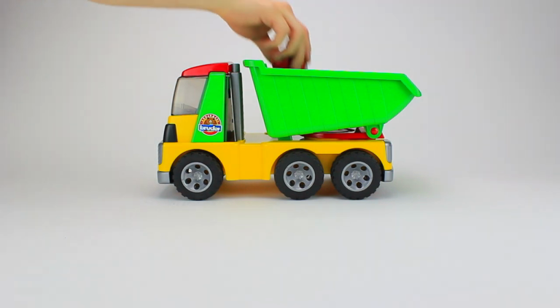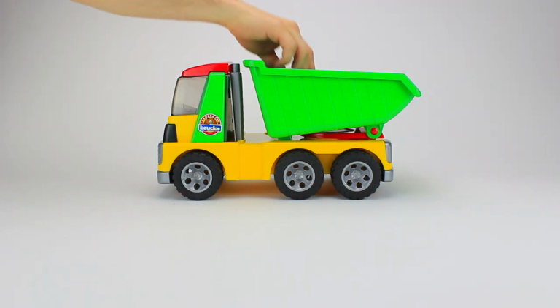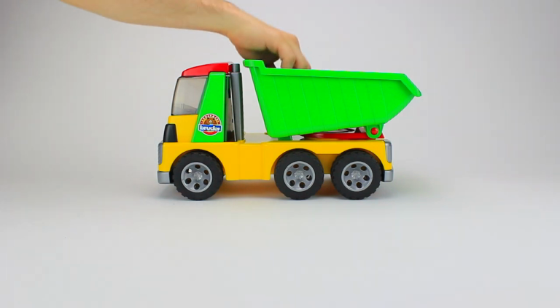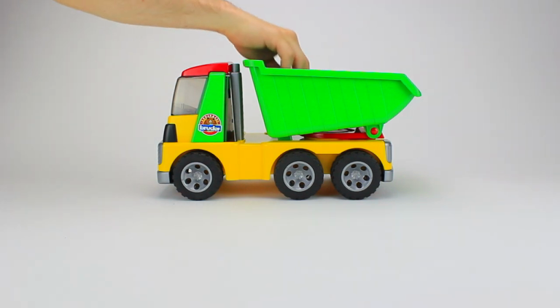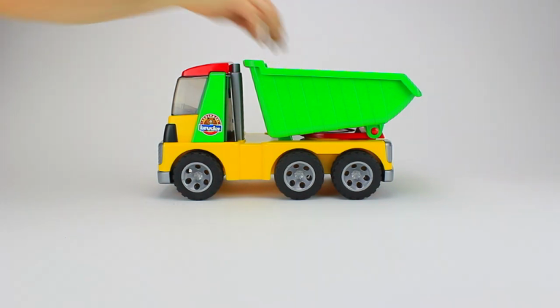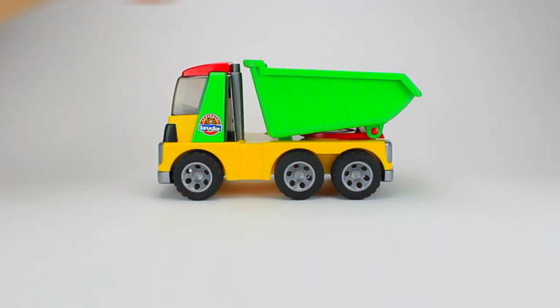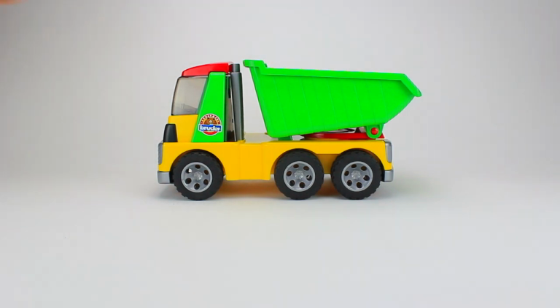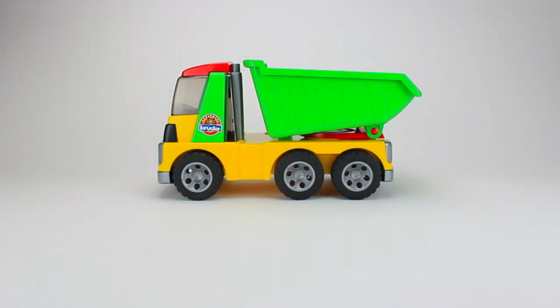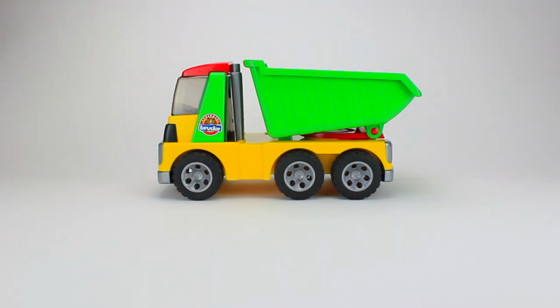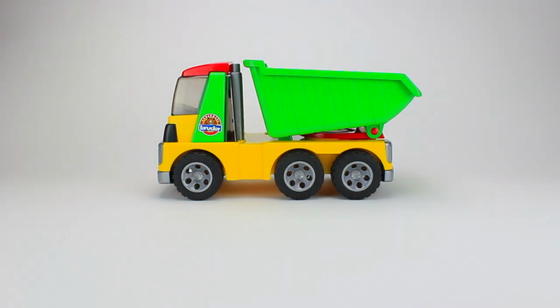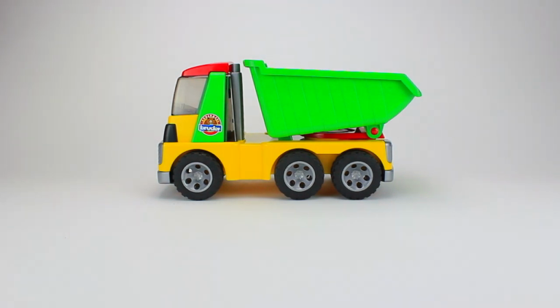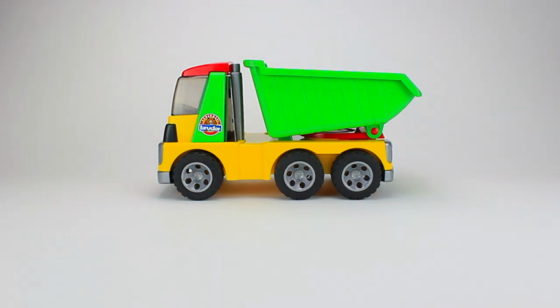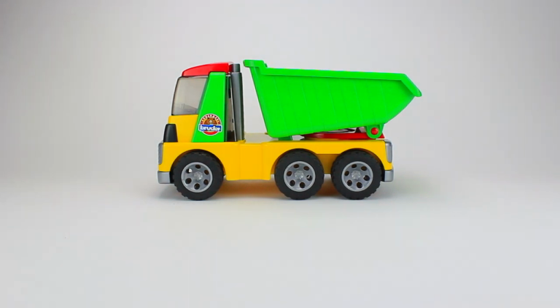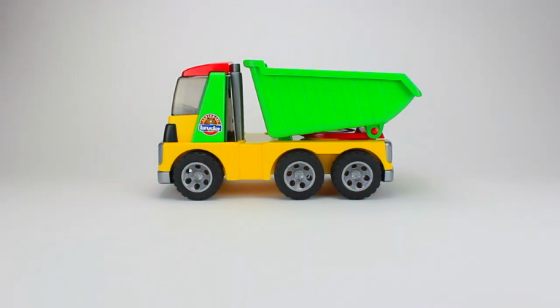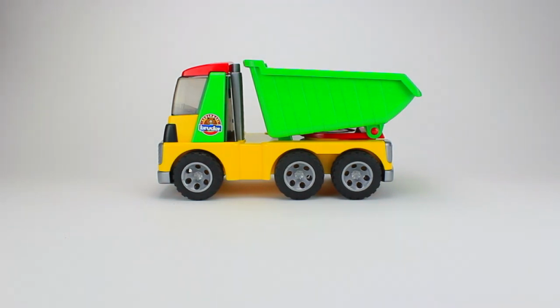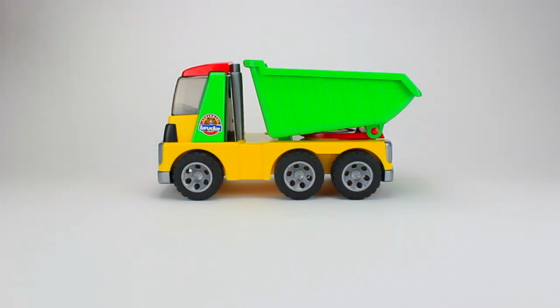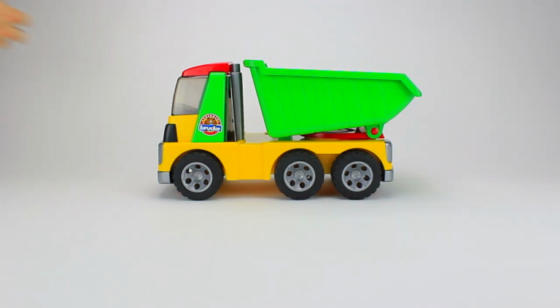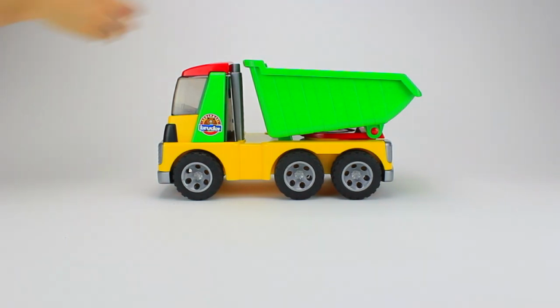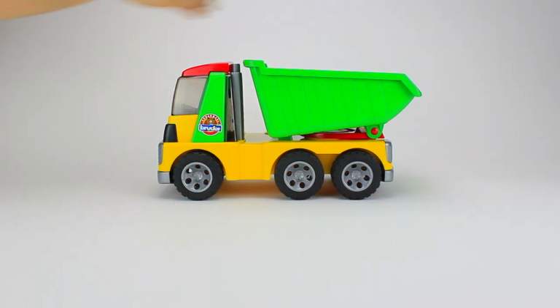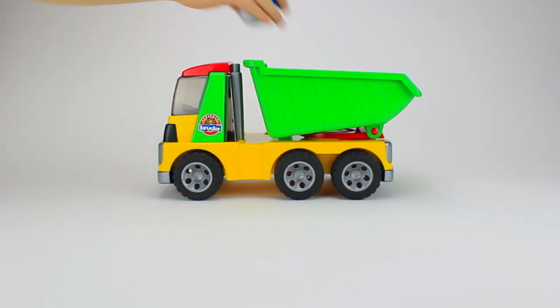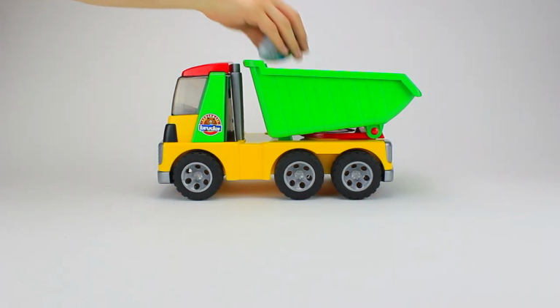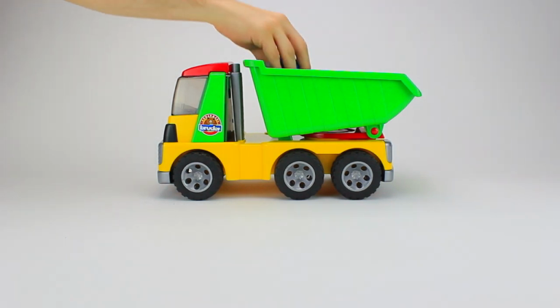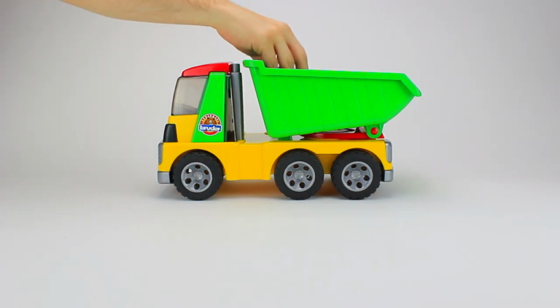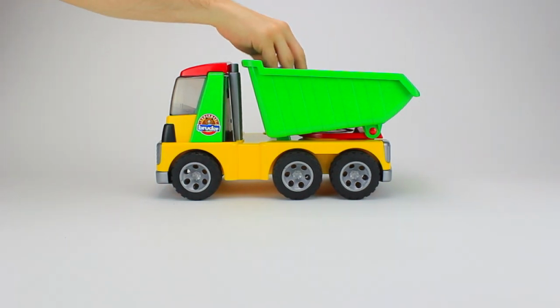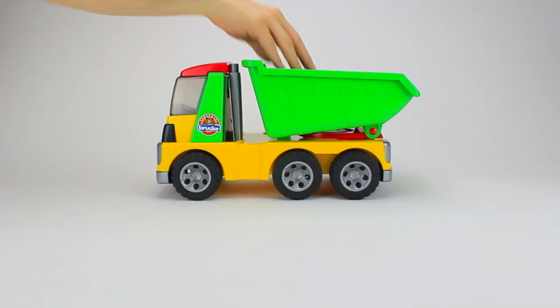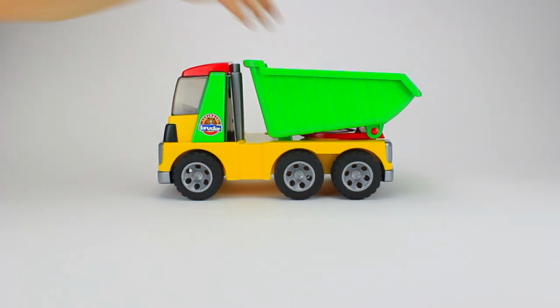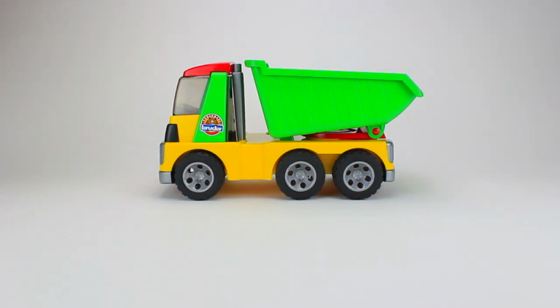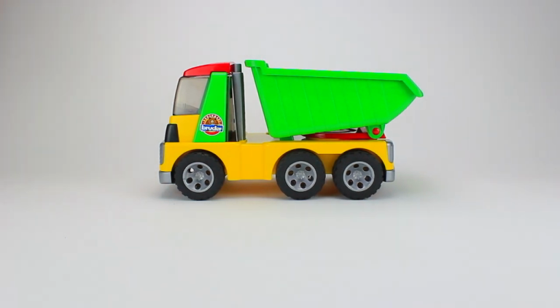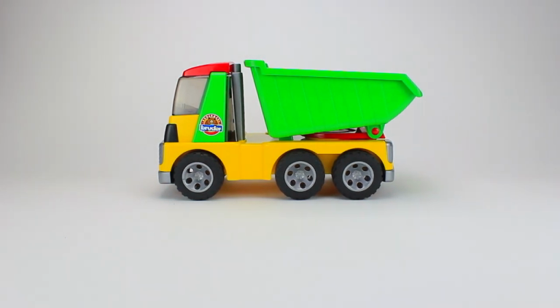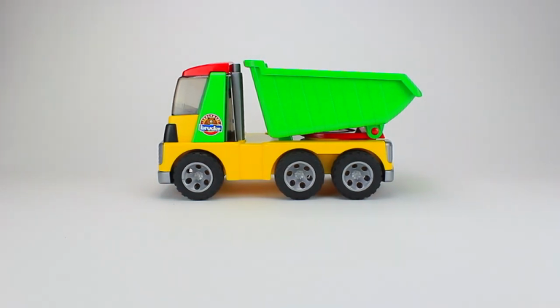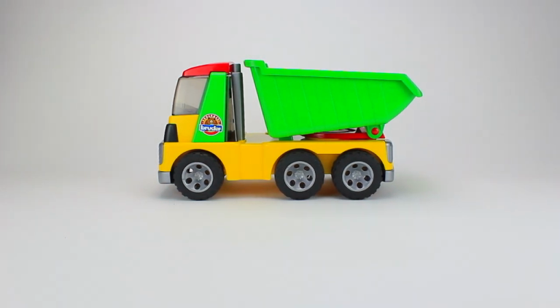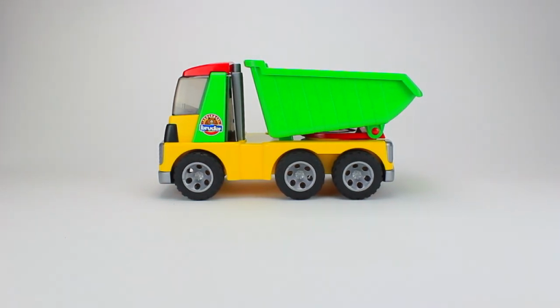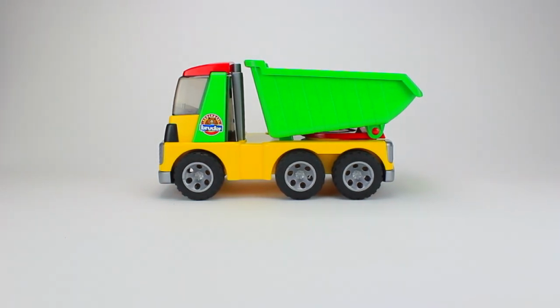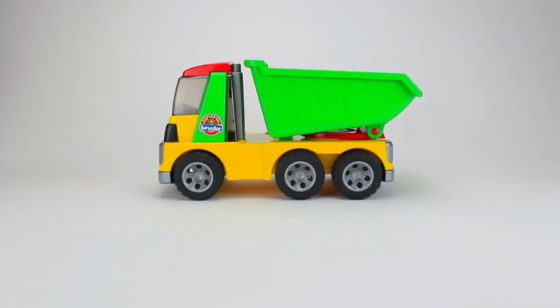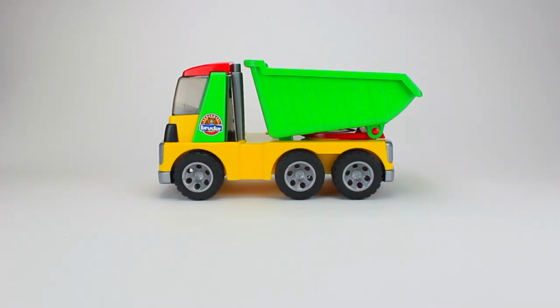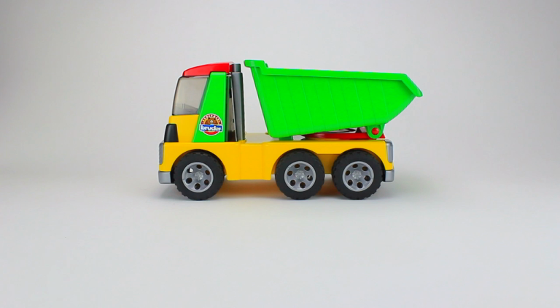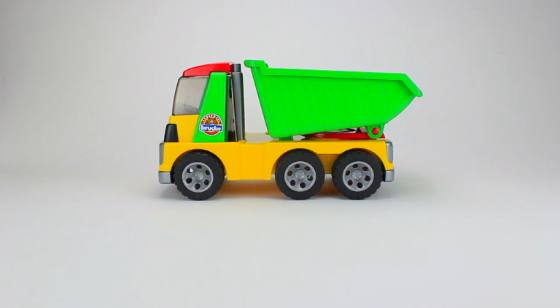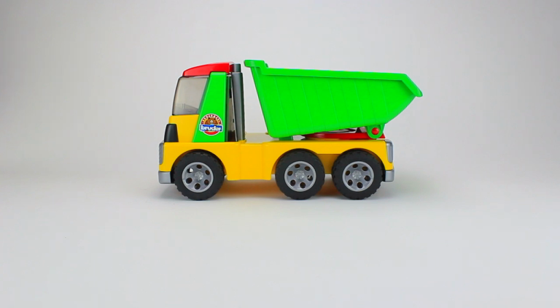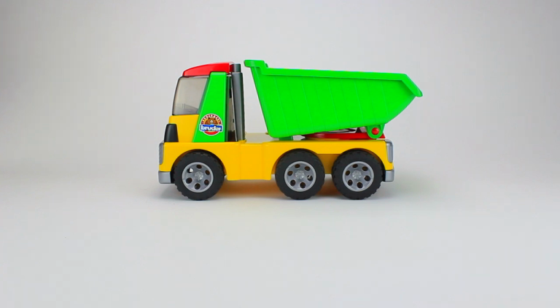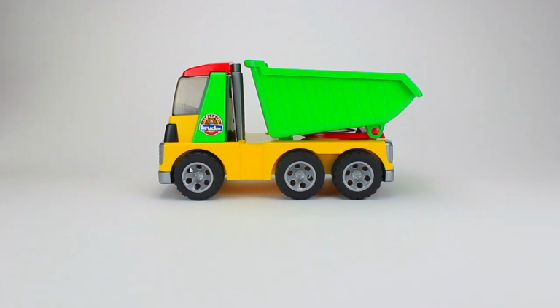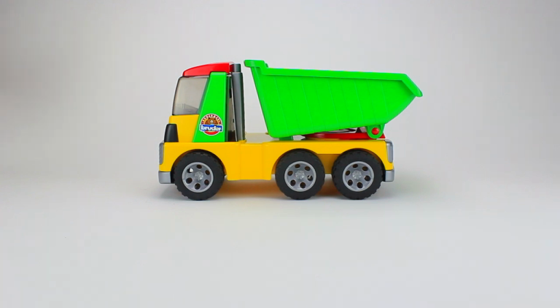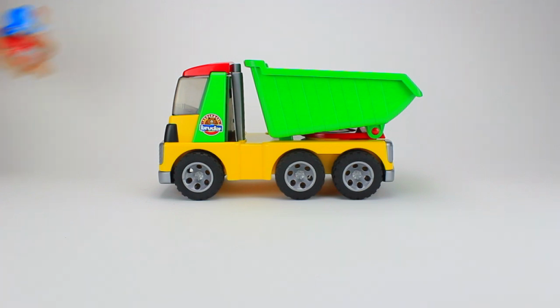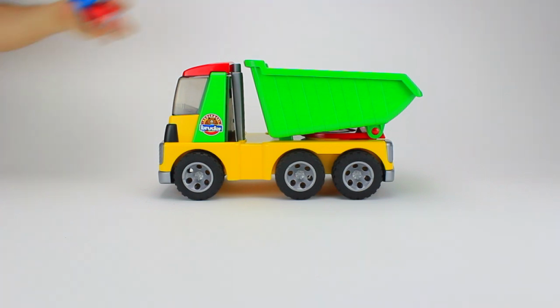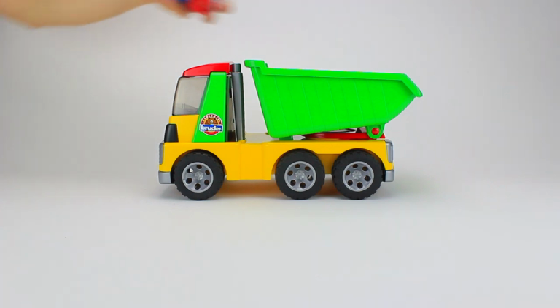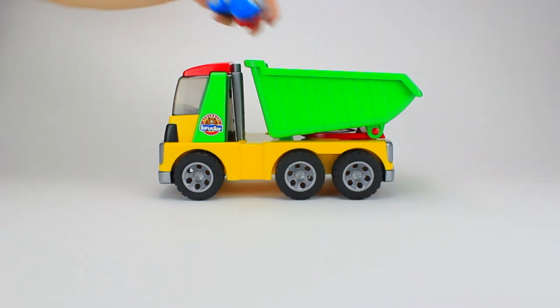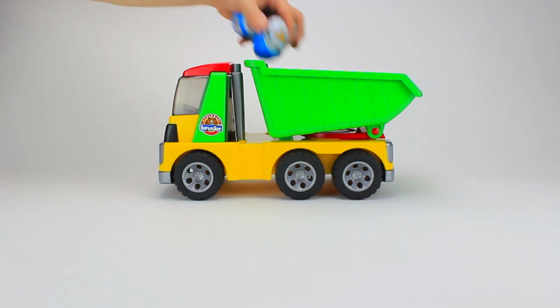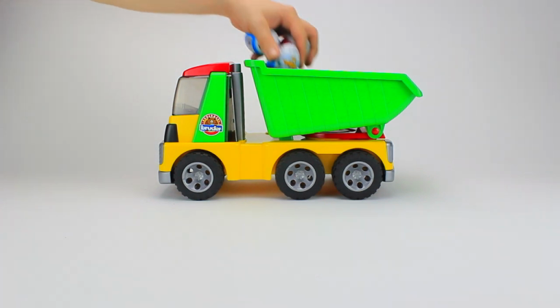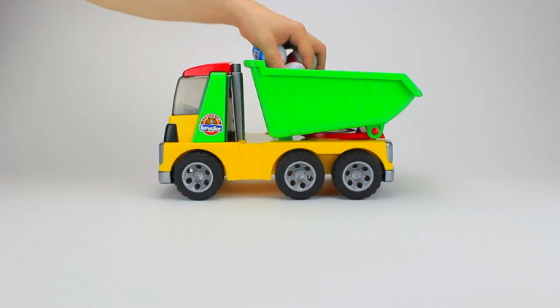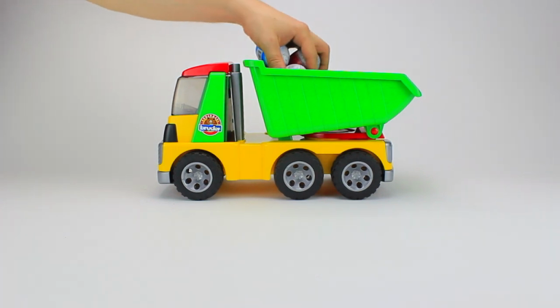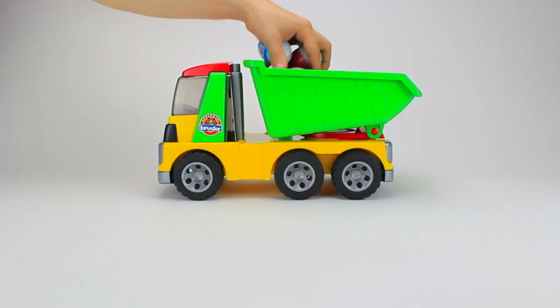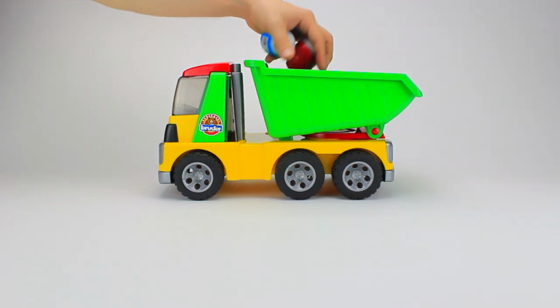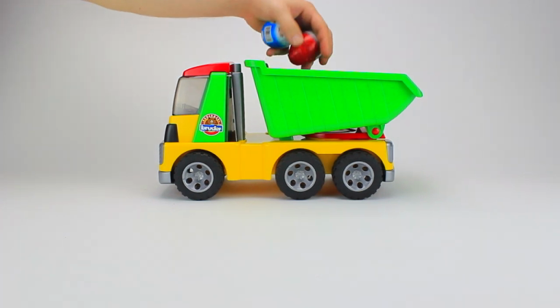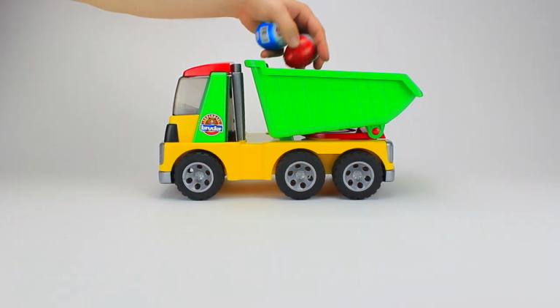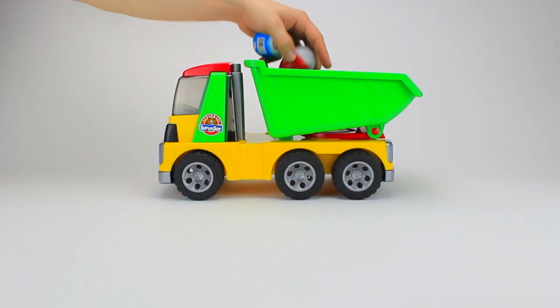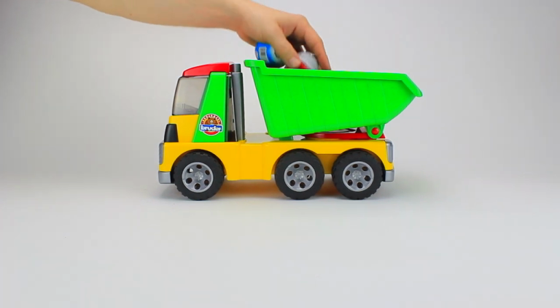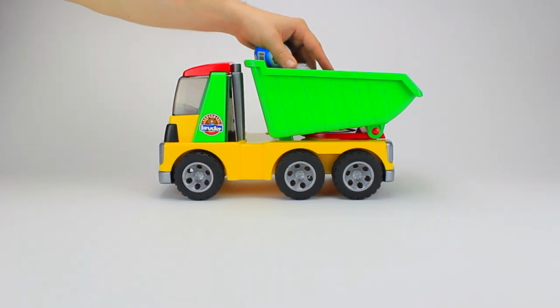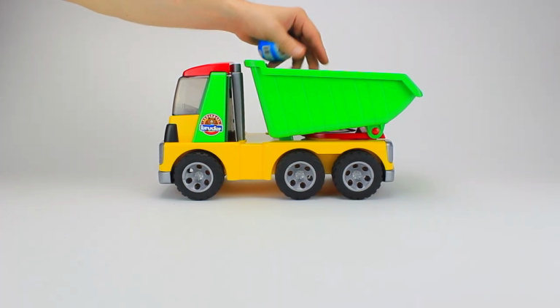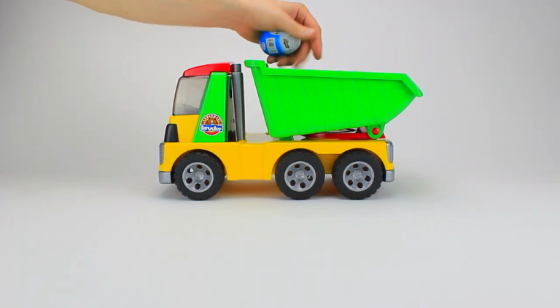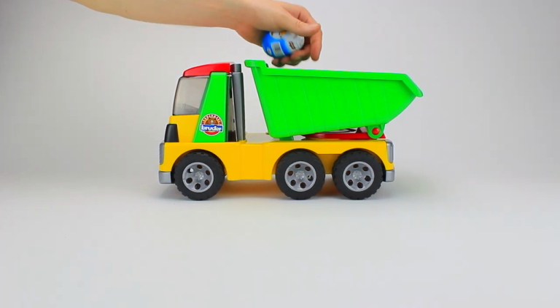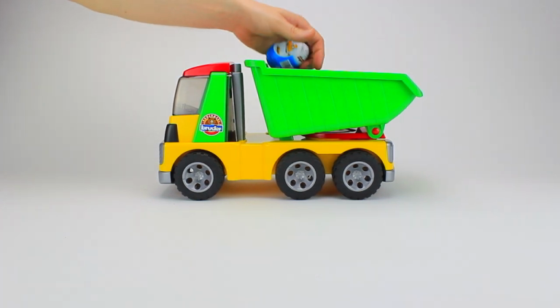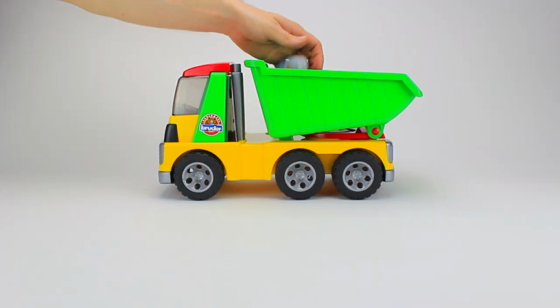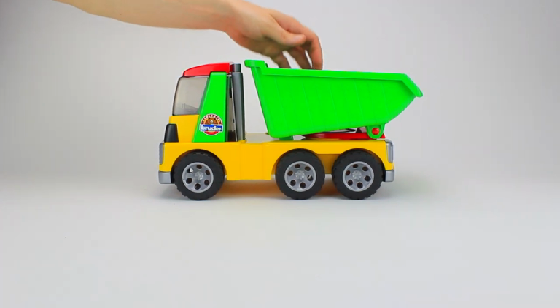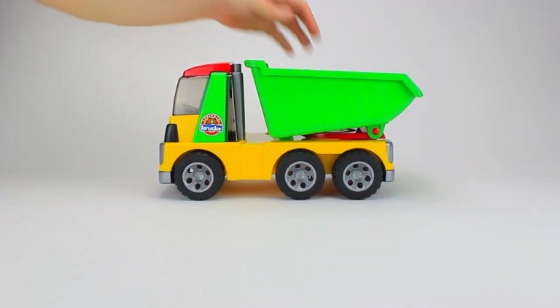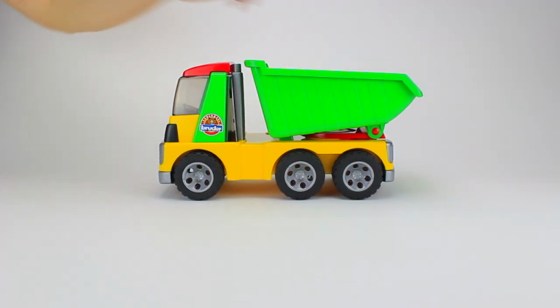Now let's see what the dump truck can carry. How about some surprise eggs? Let's load it up!